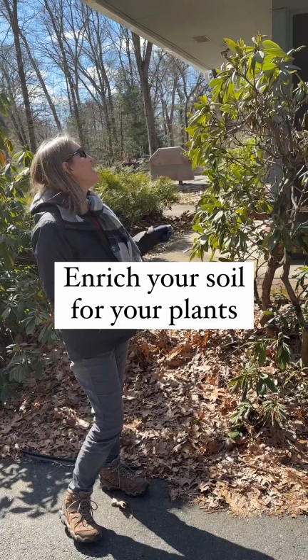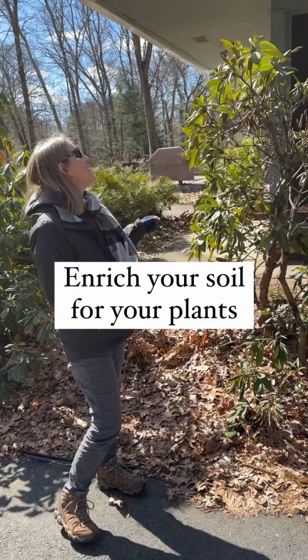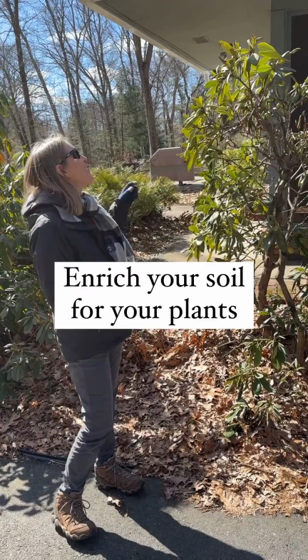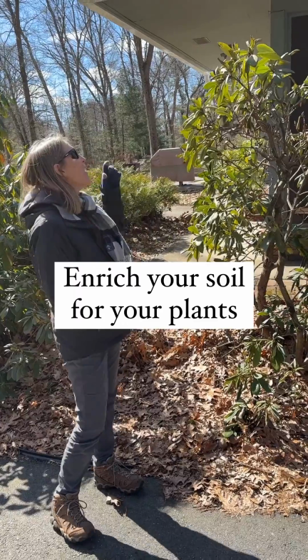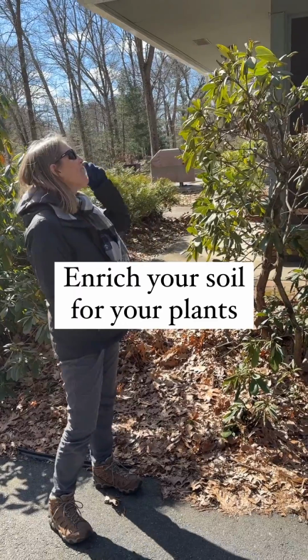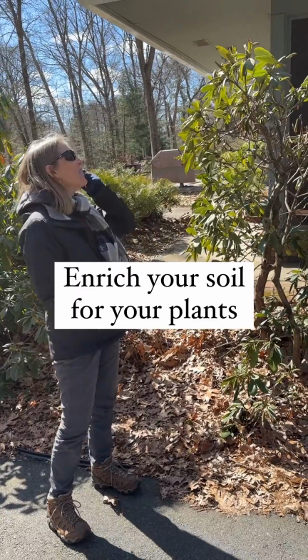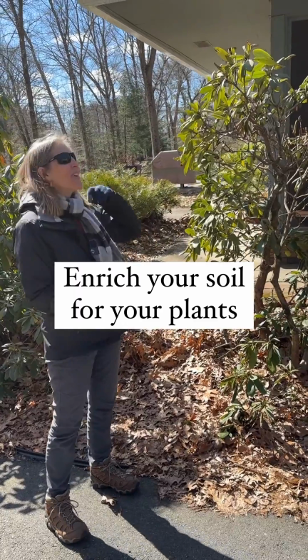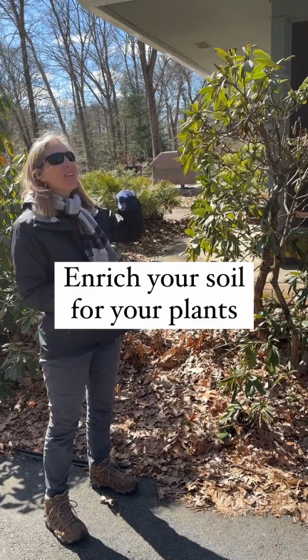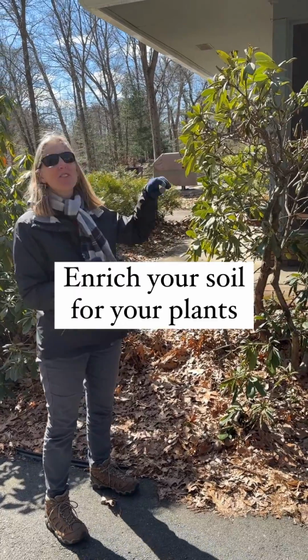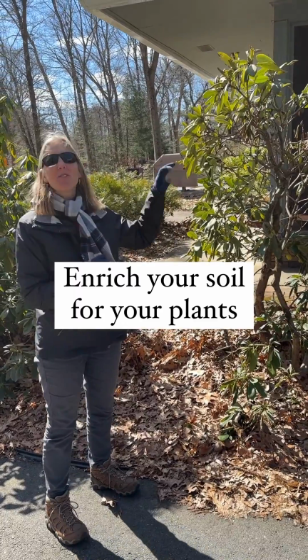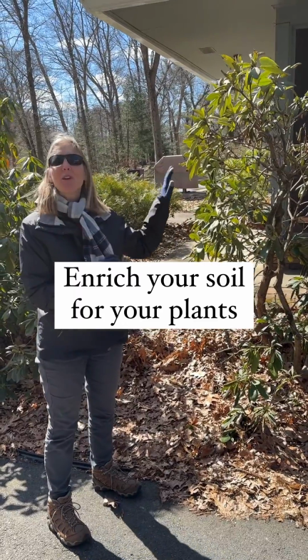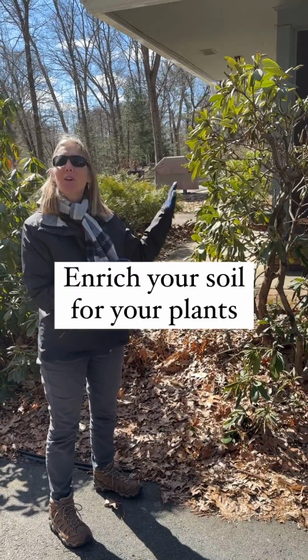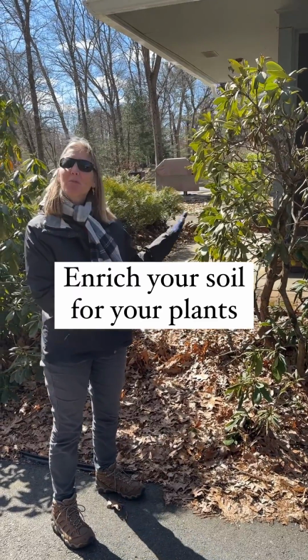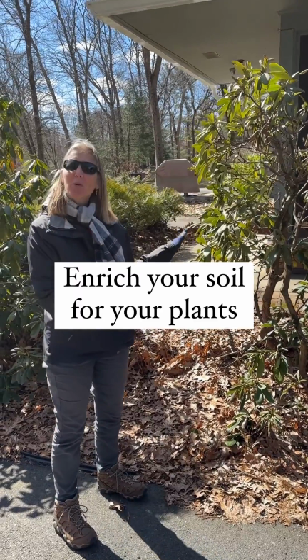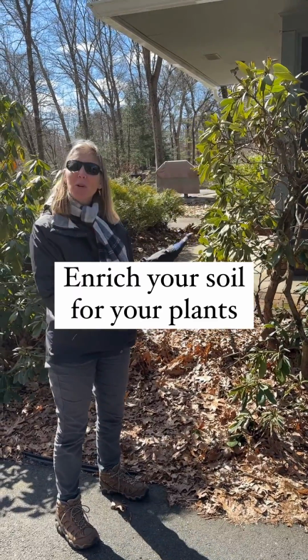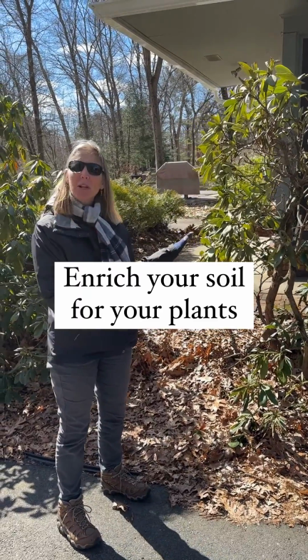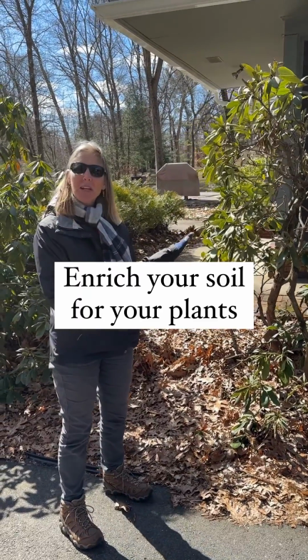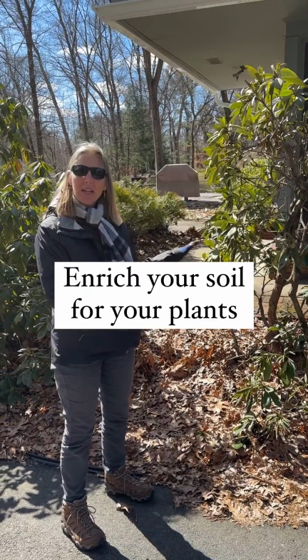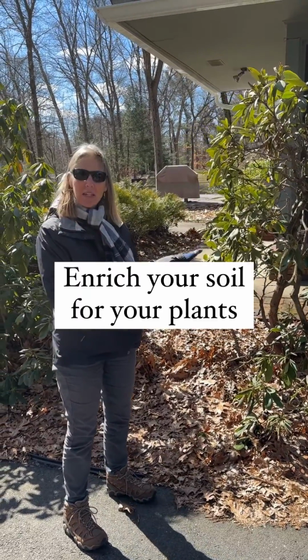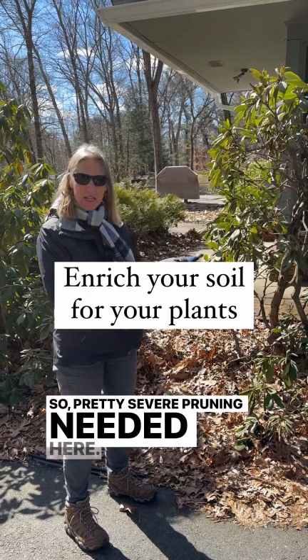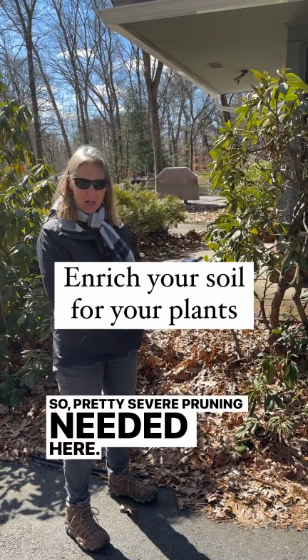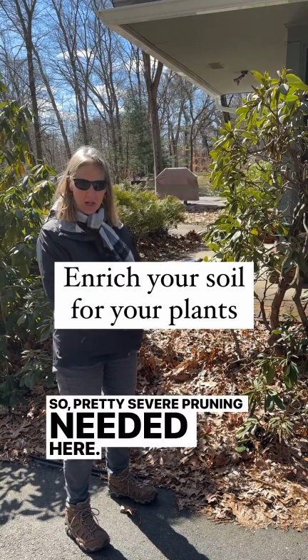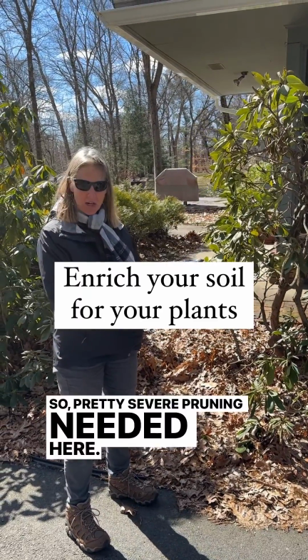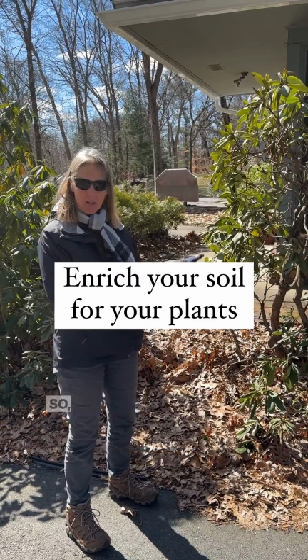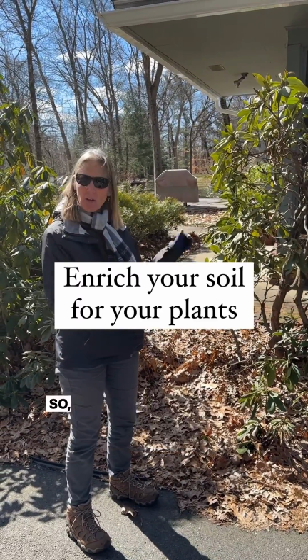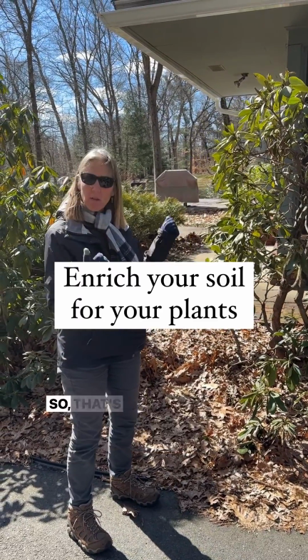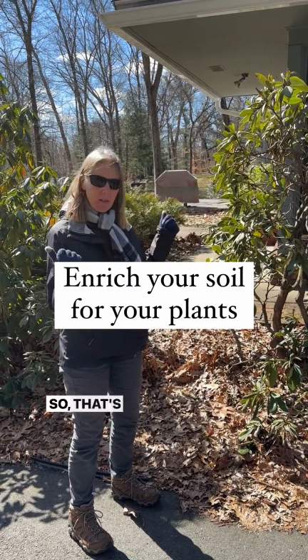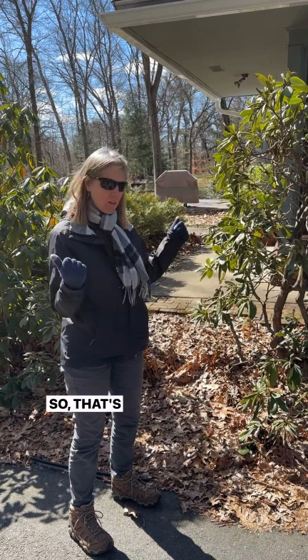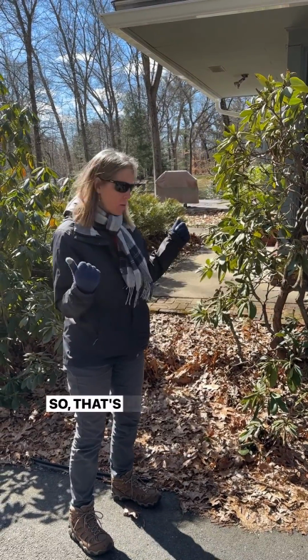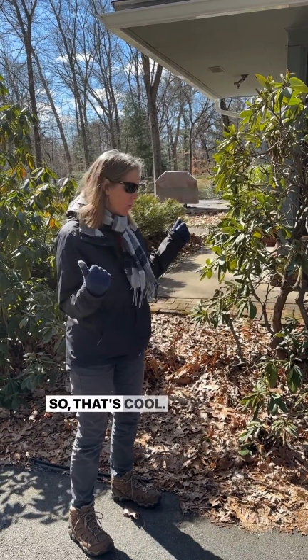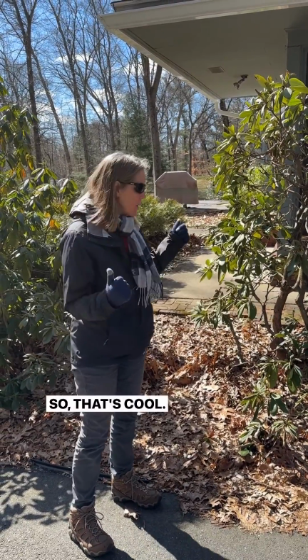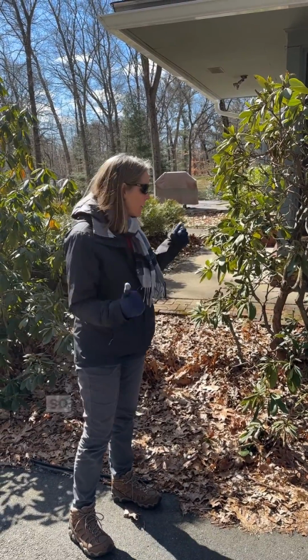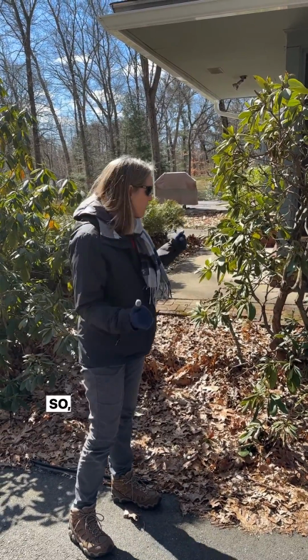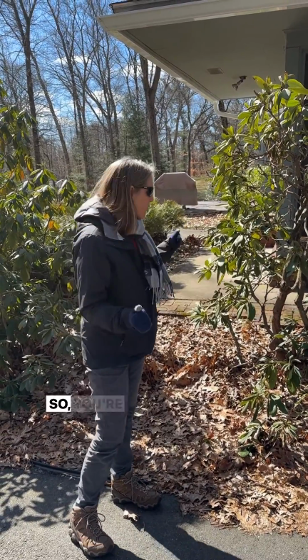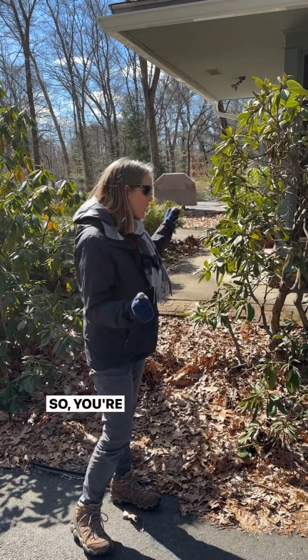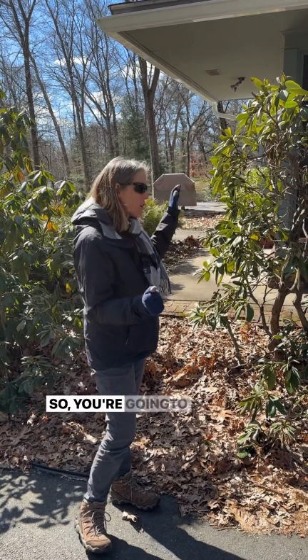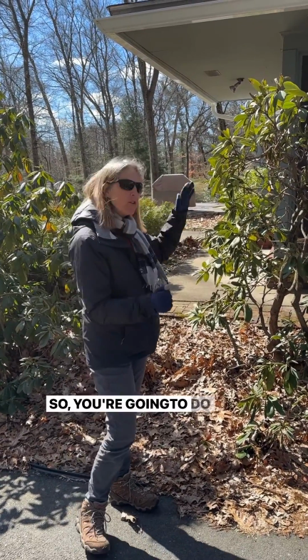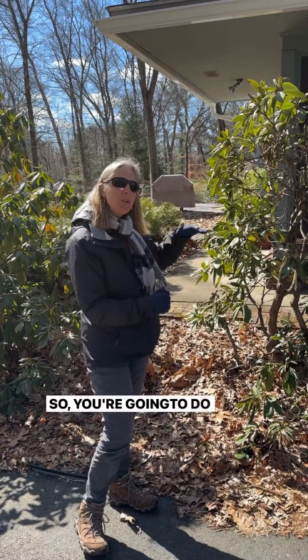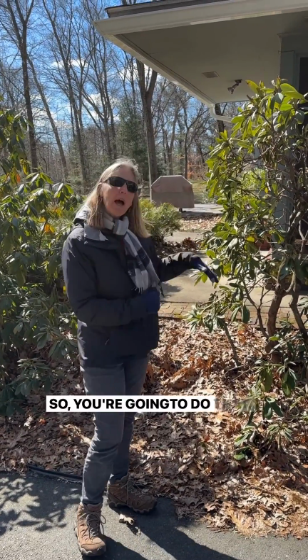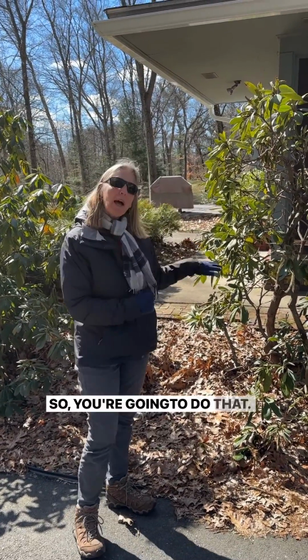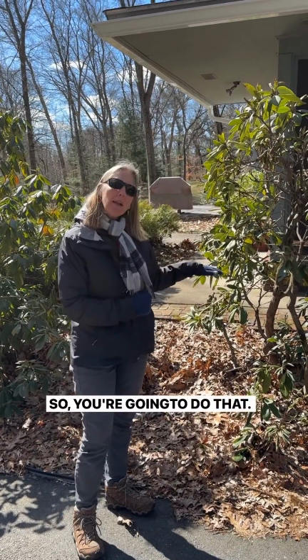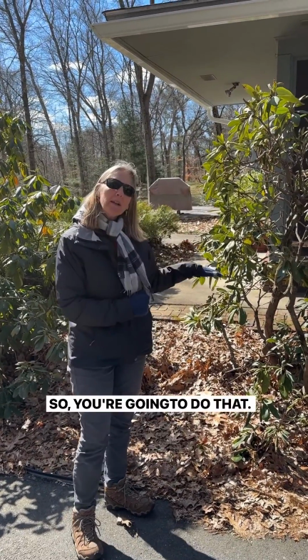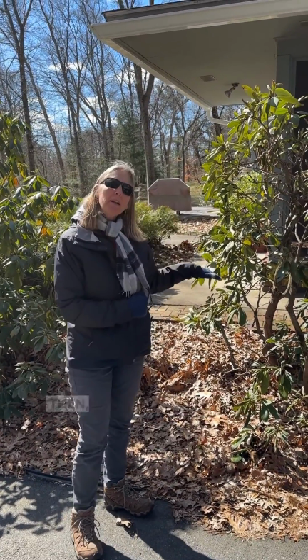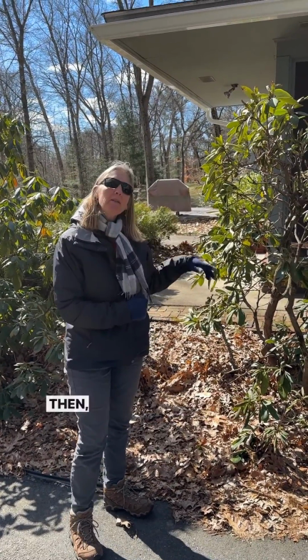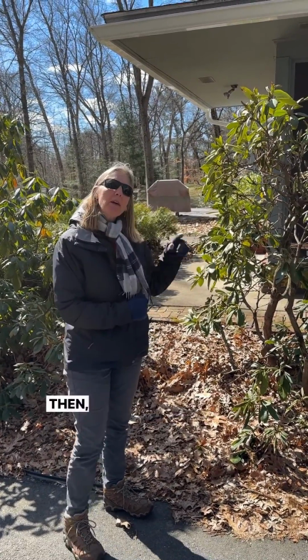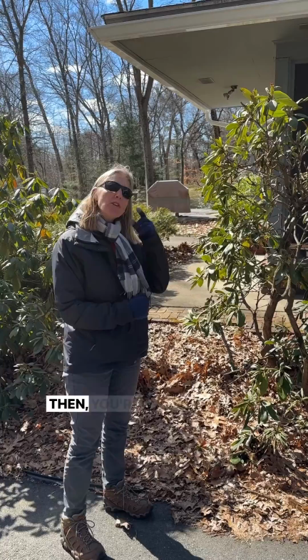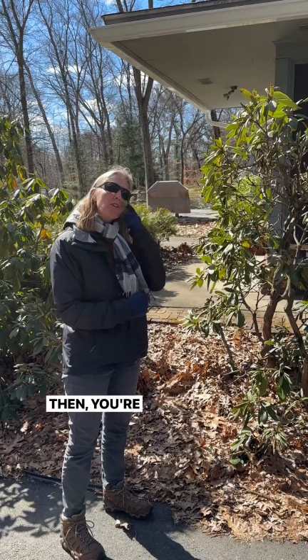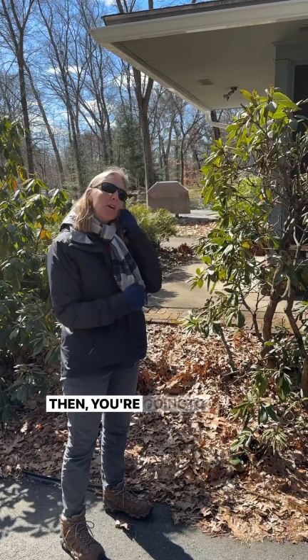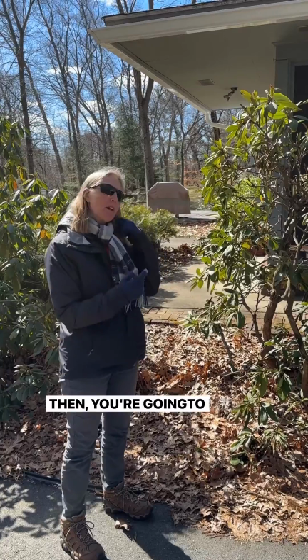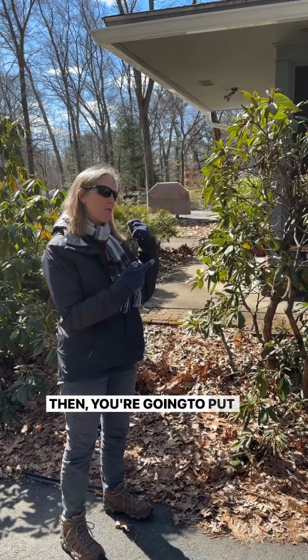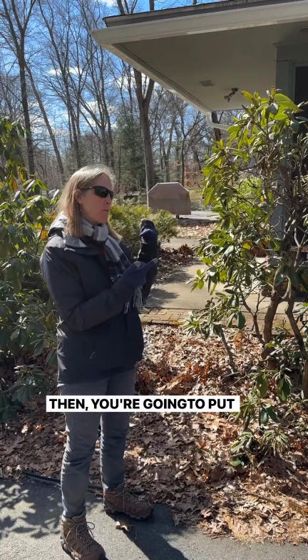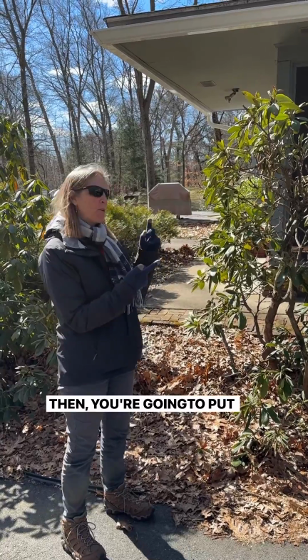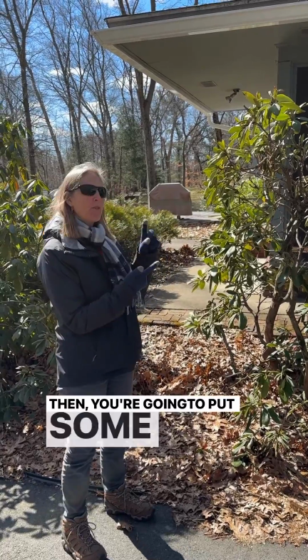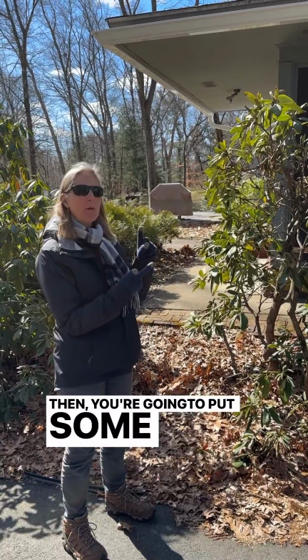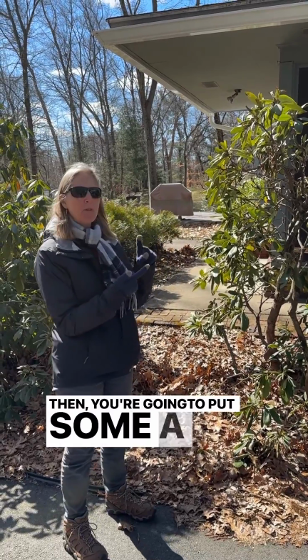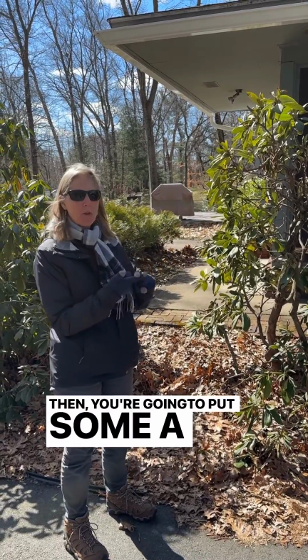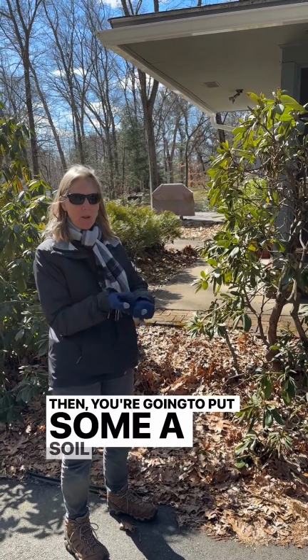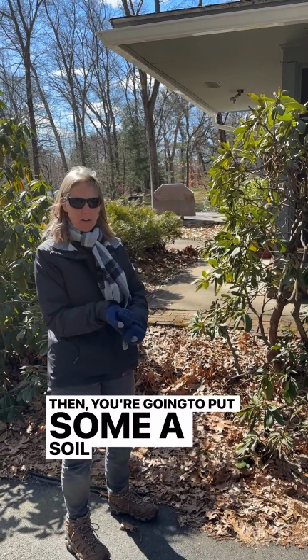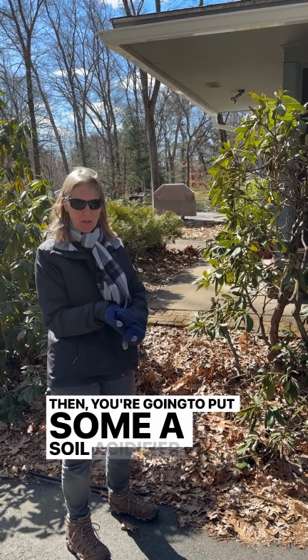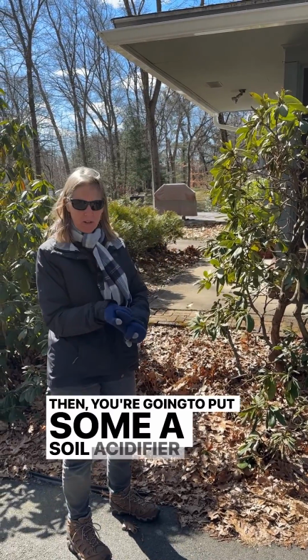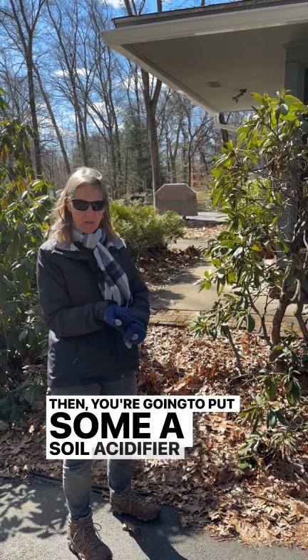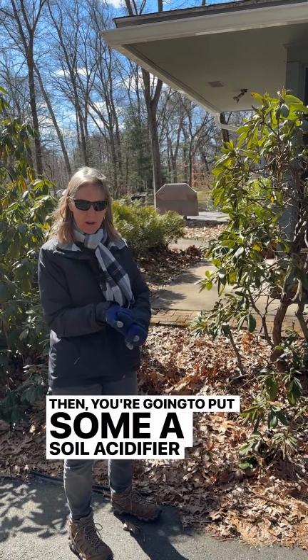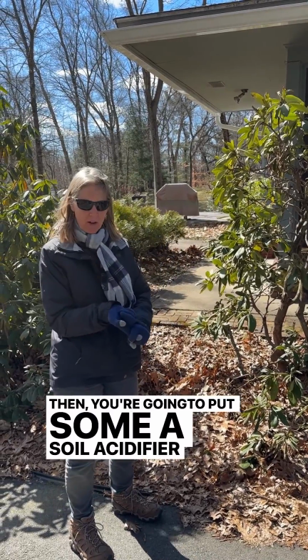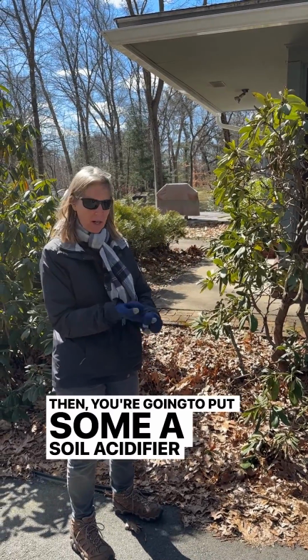So pretty severe pruning needed here, so that's cool. You're gonna do that, then you're gonna put some soil acidifier in.